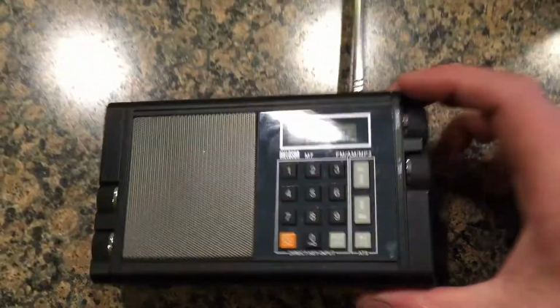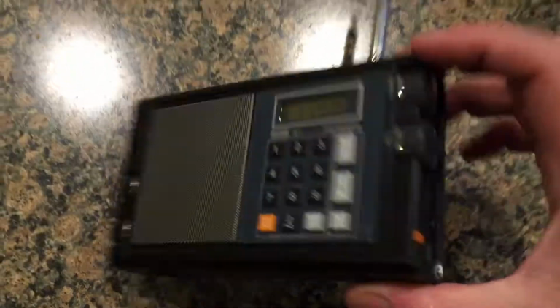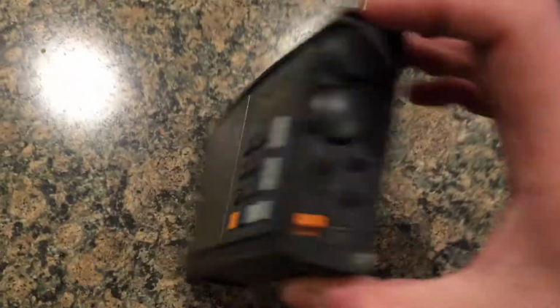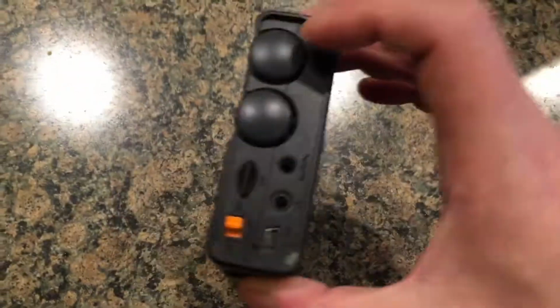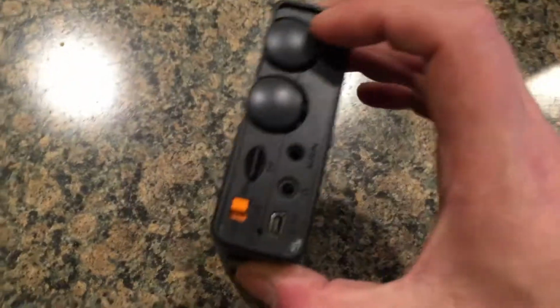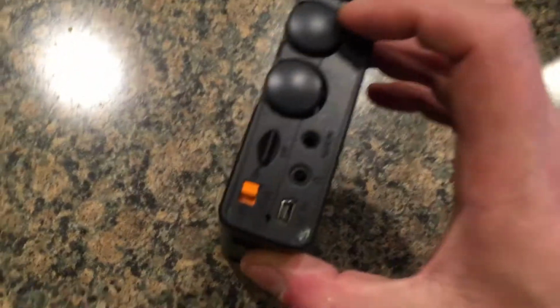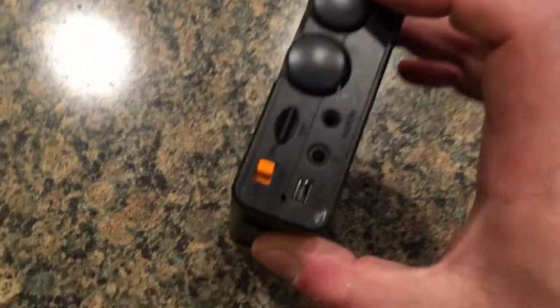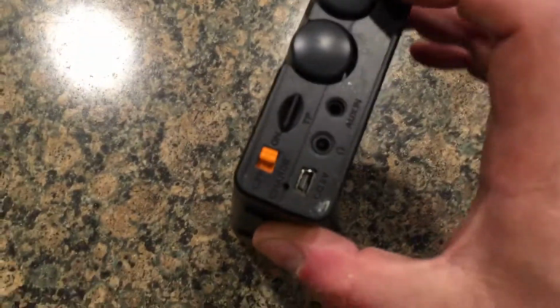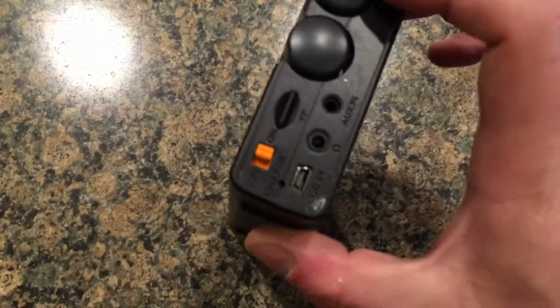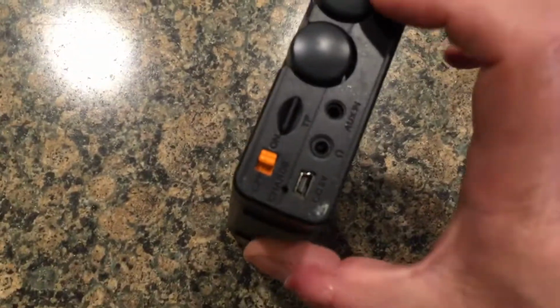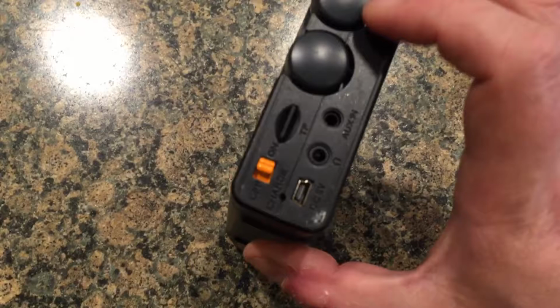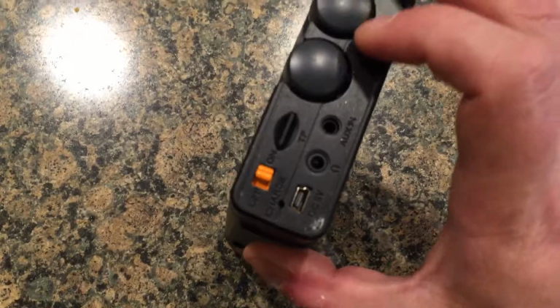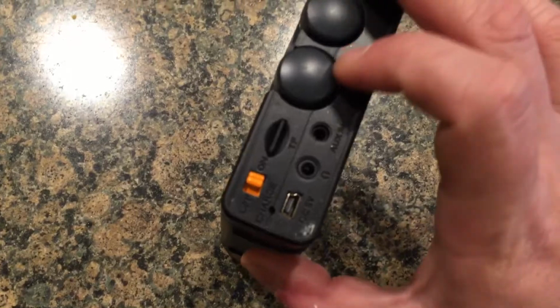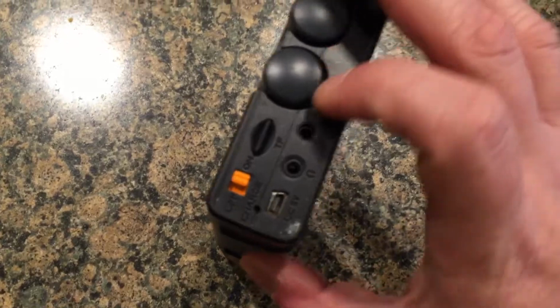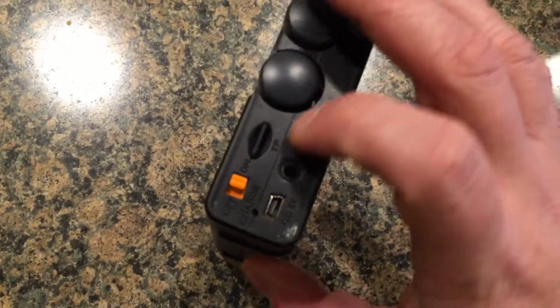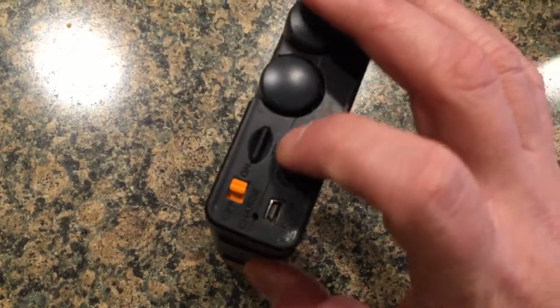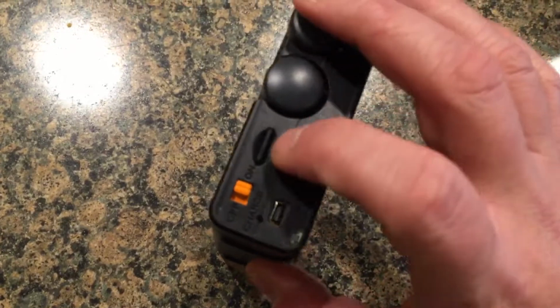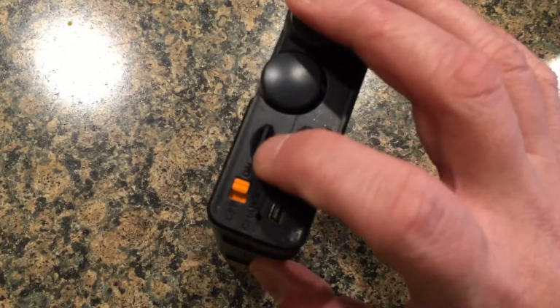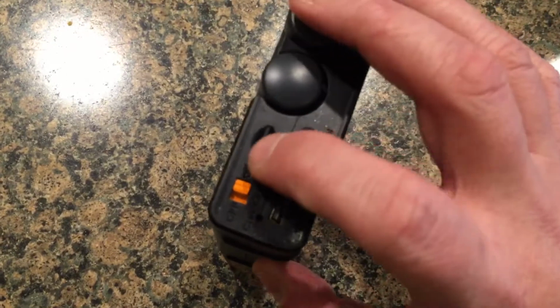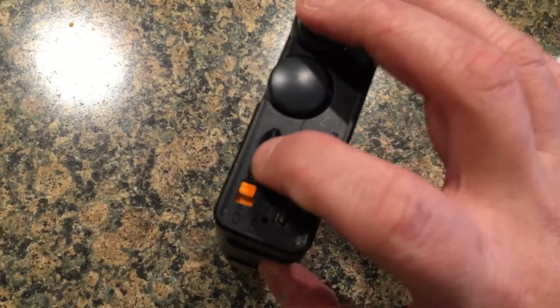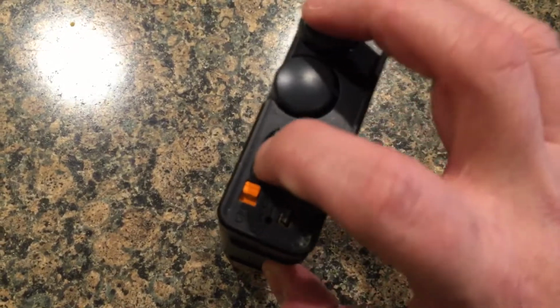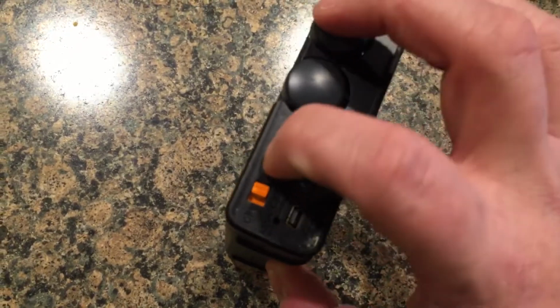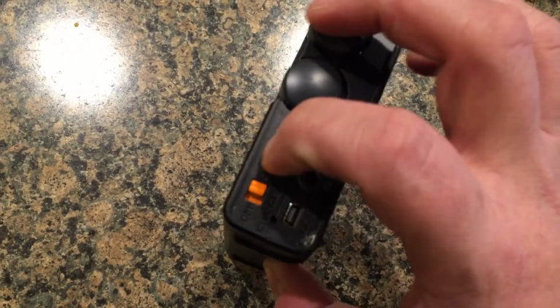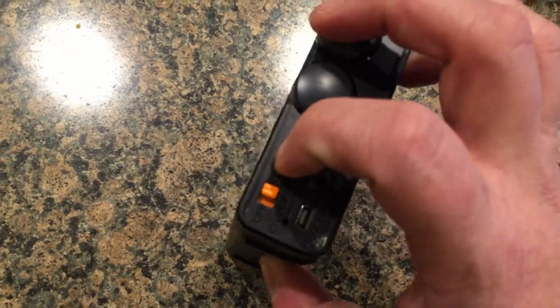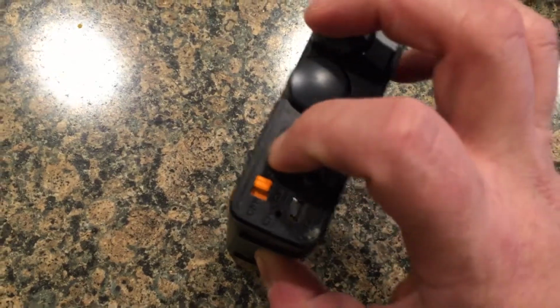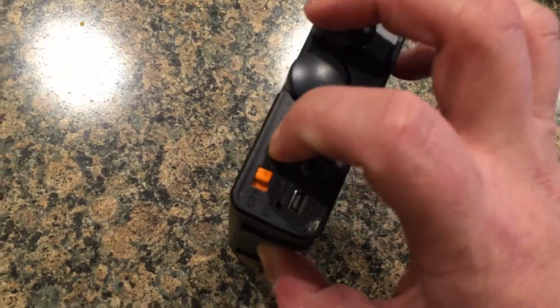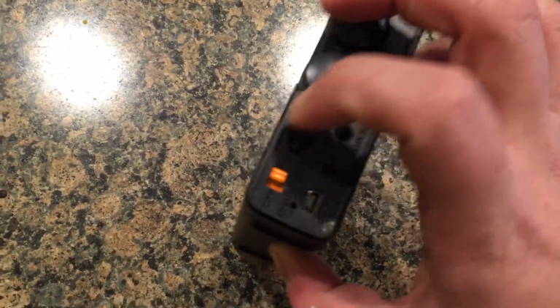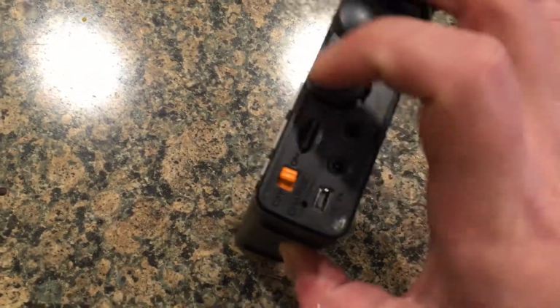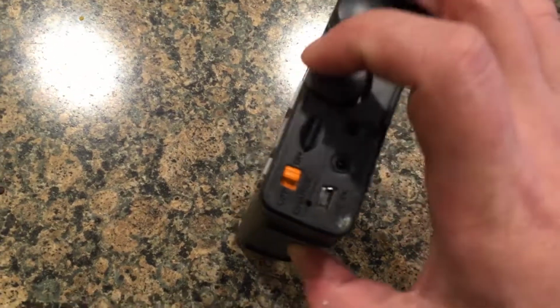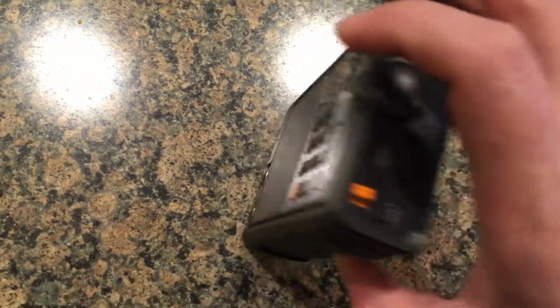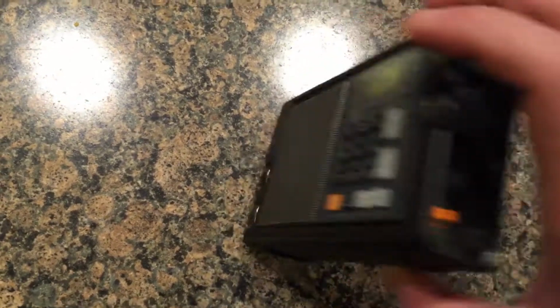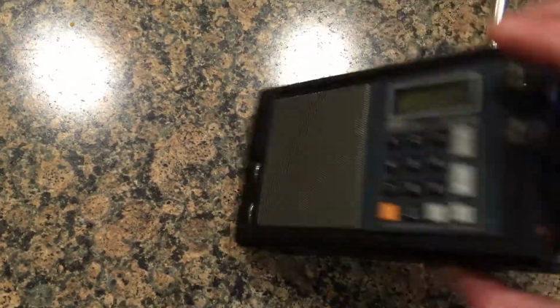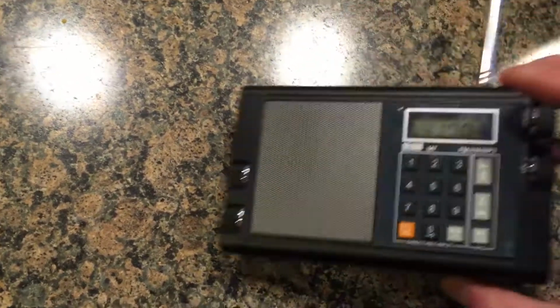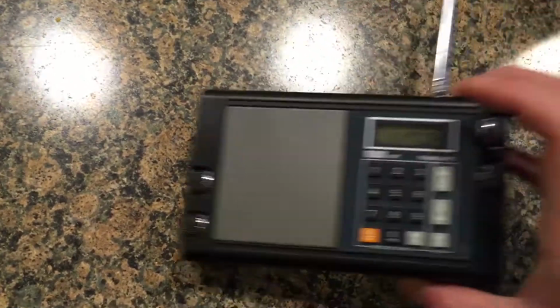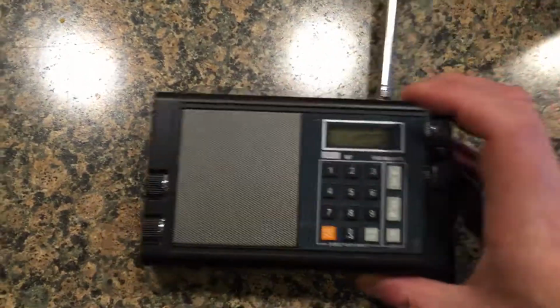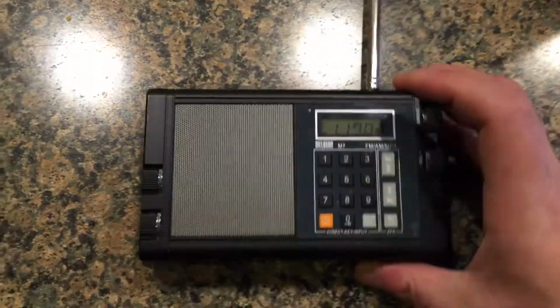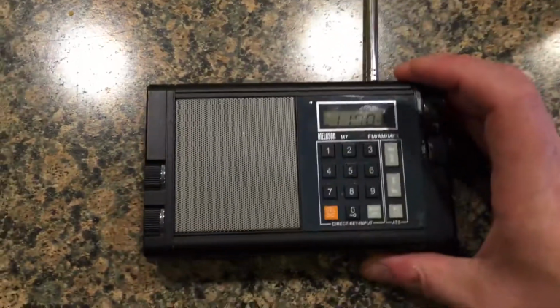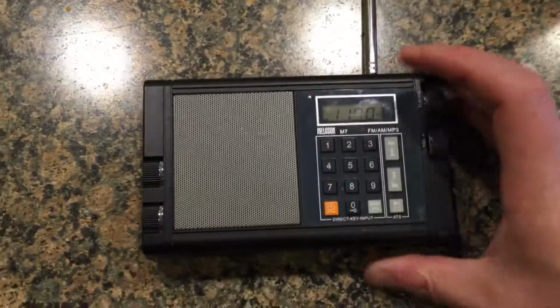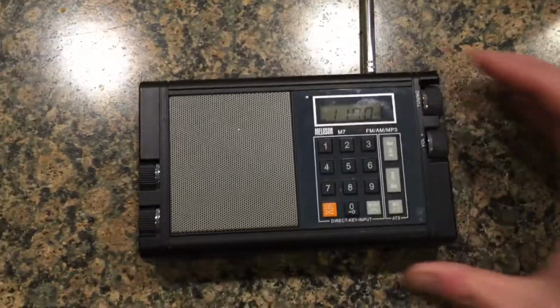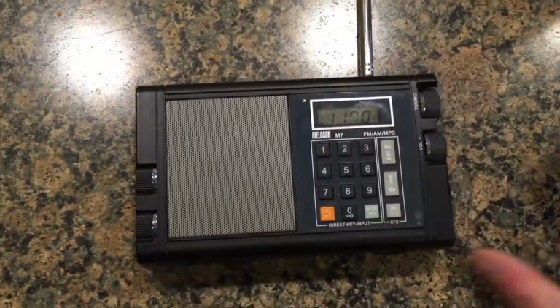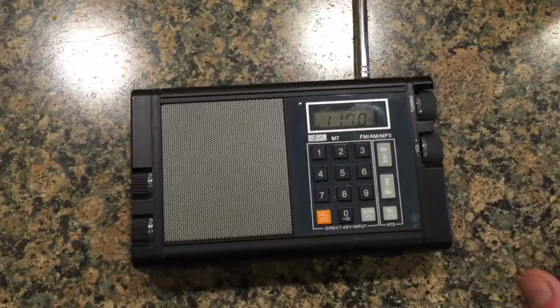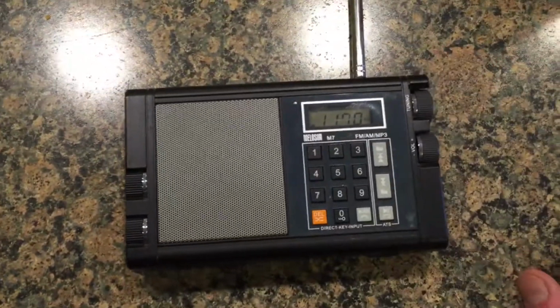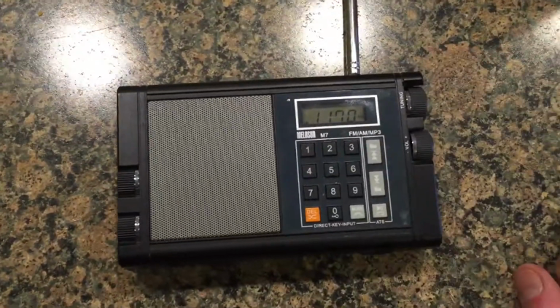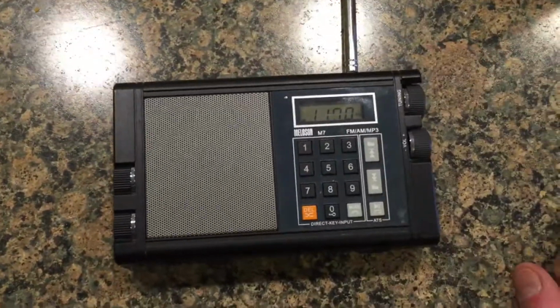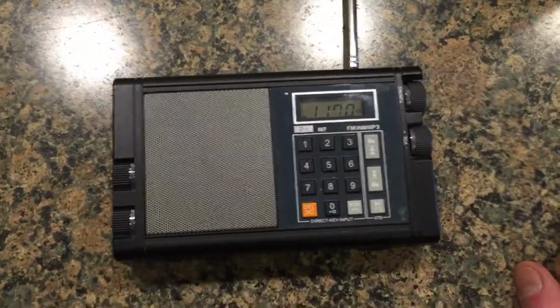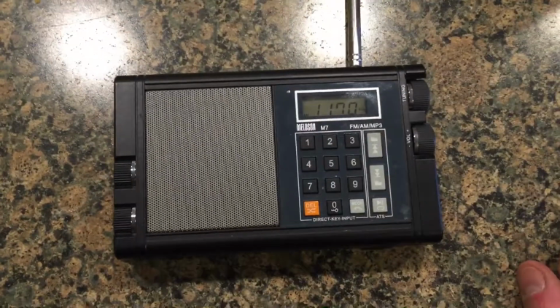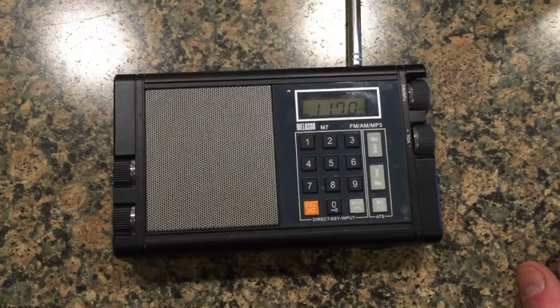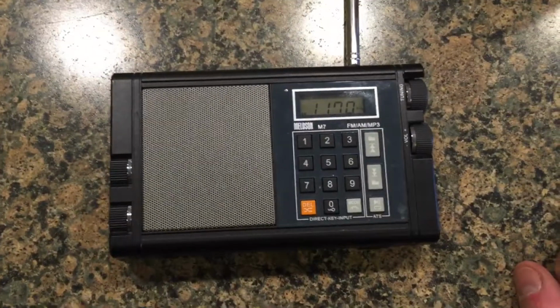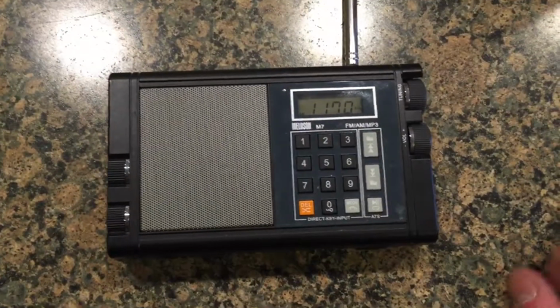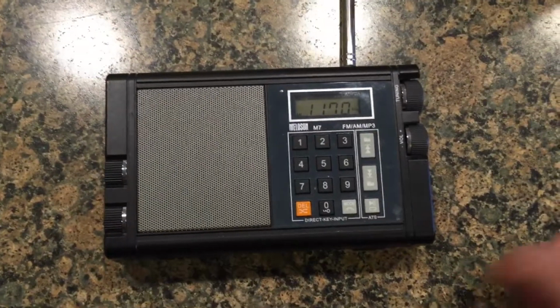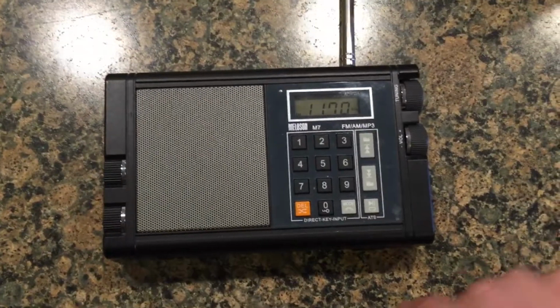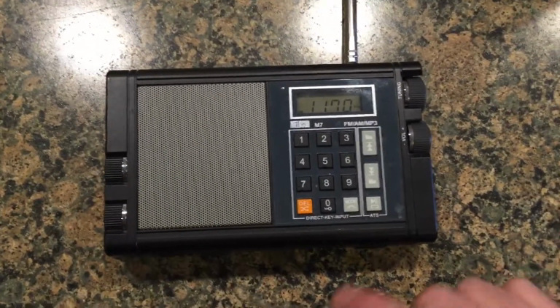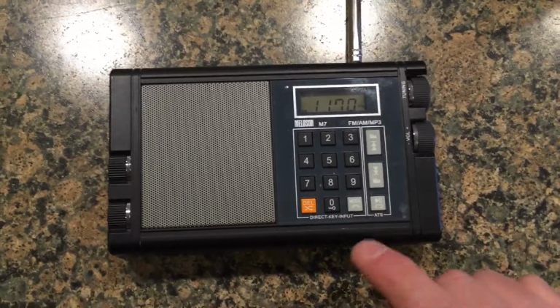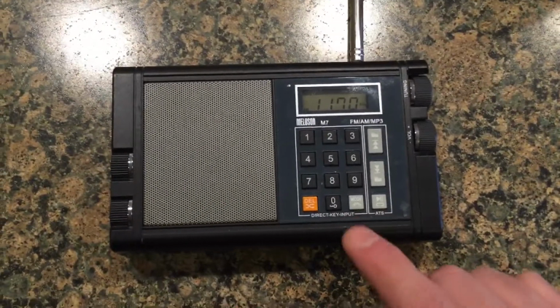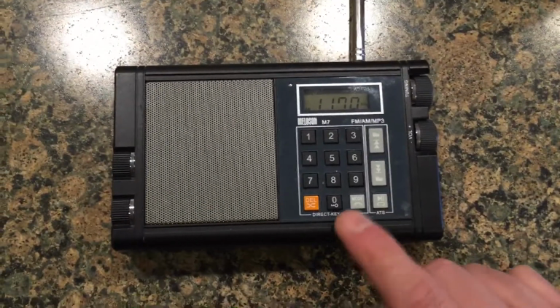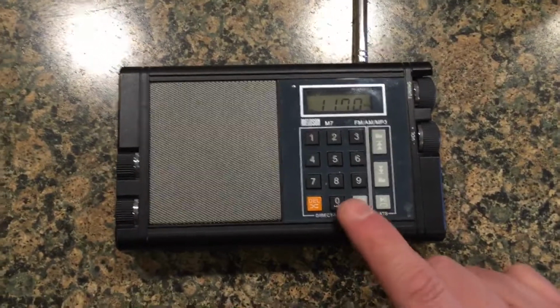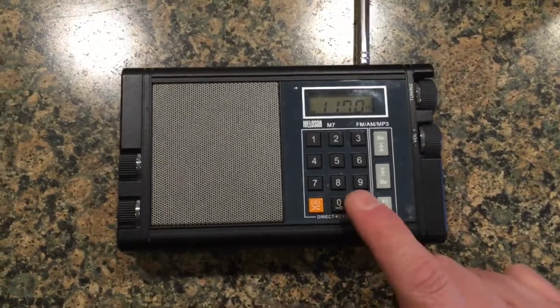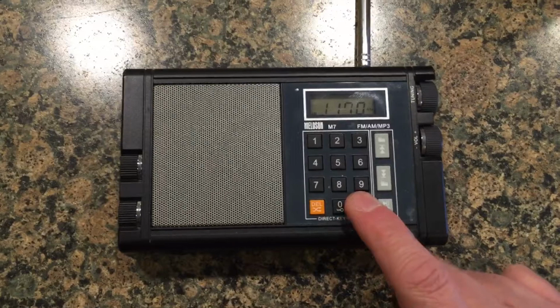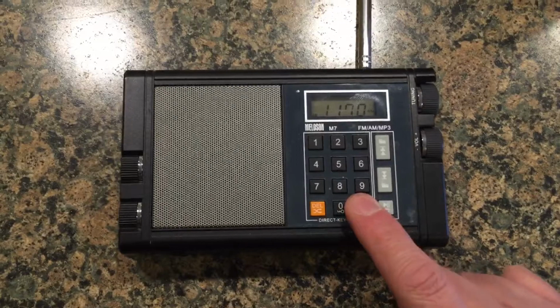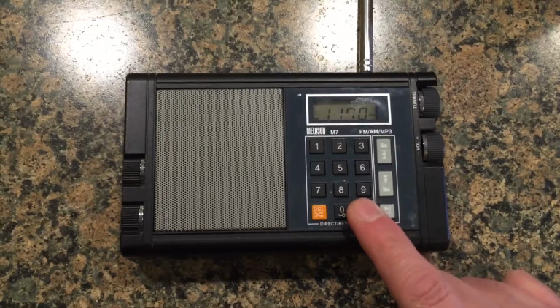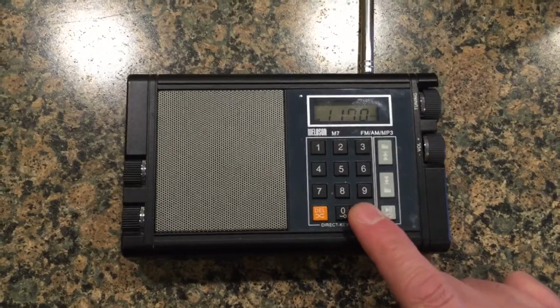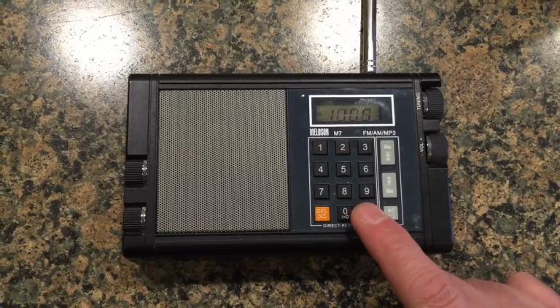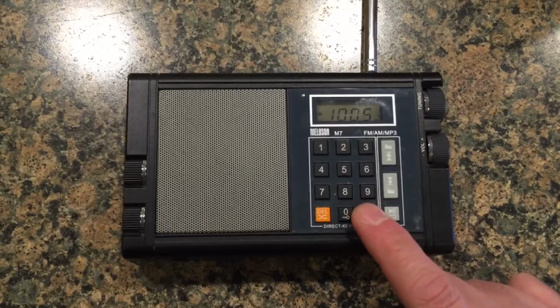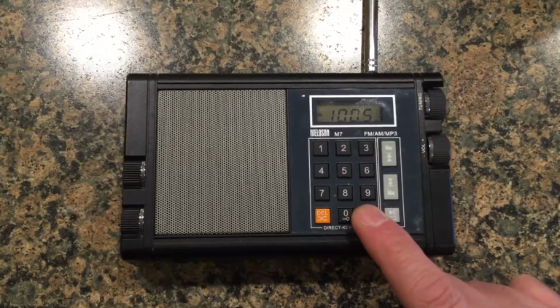It also has an SD card slot — if you push the SD card in, it becomes an MP3 player. Let me go to that mode.